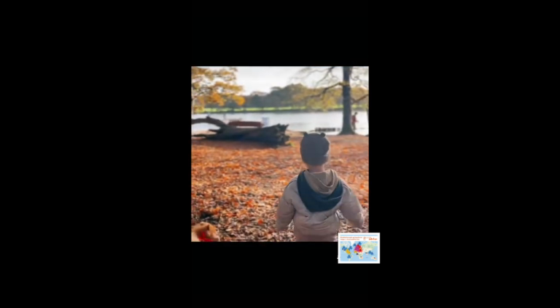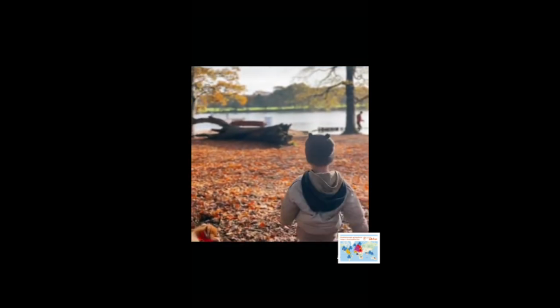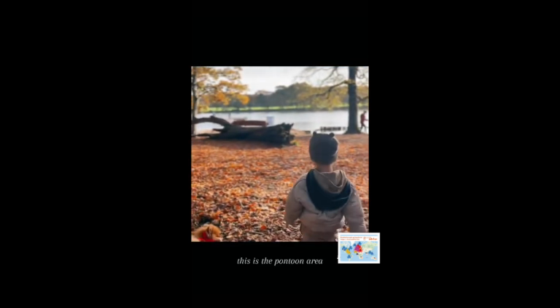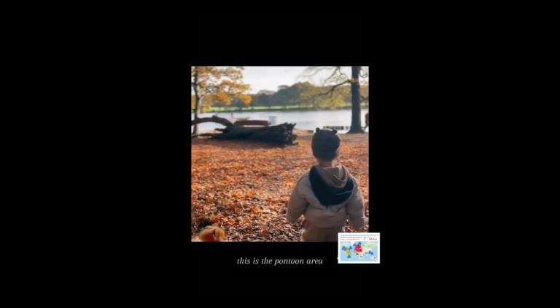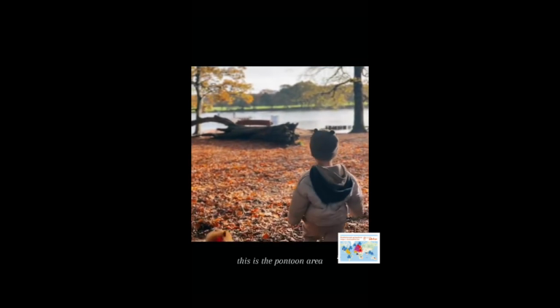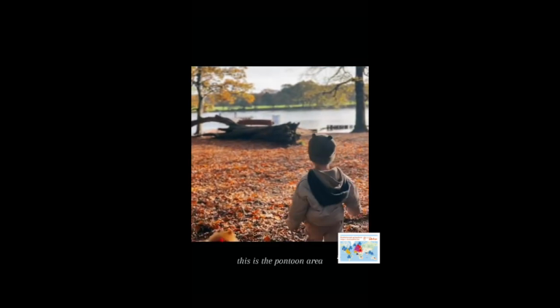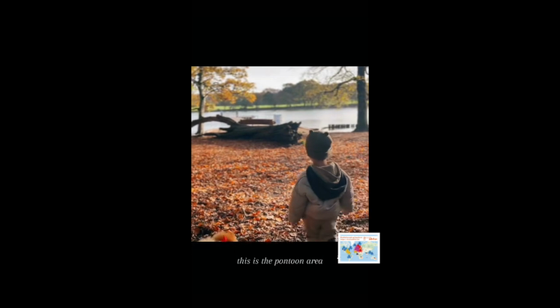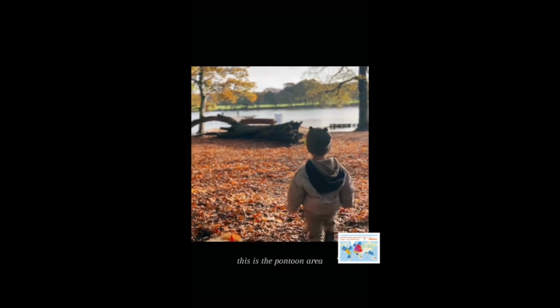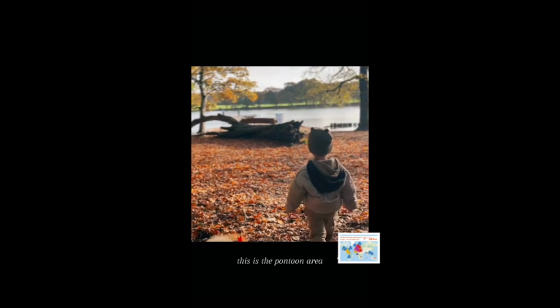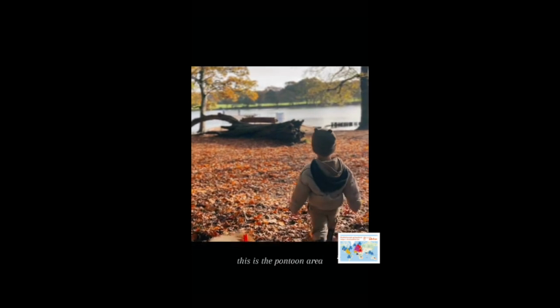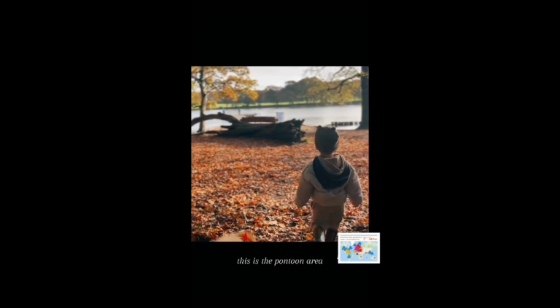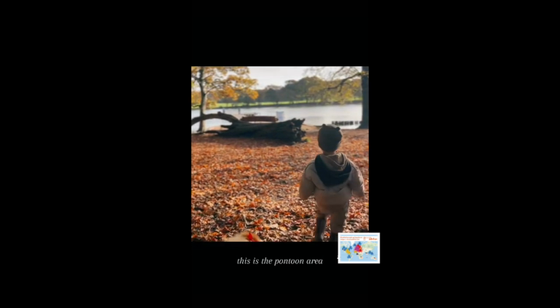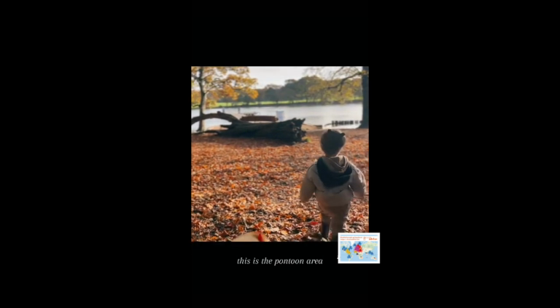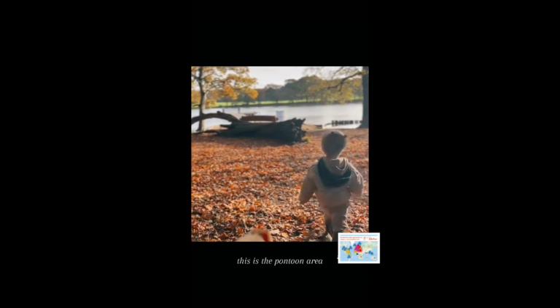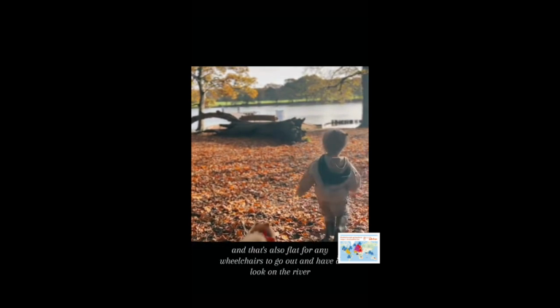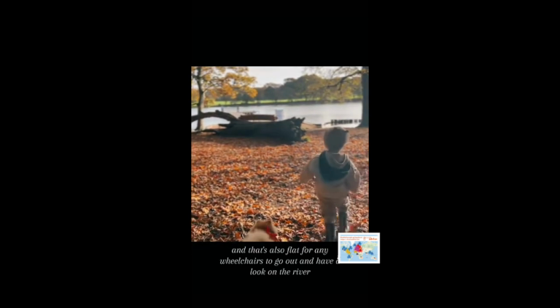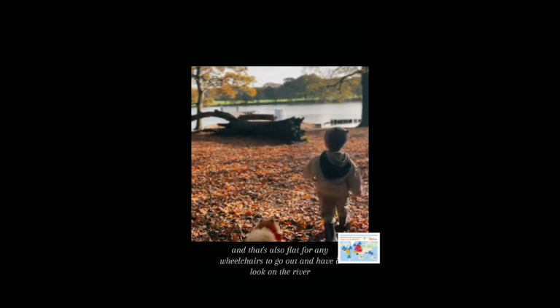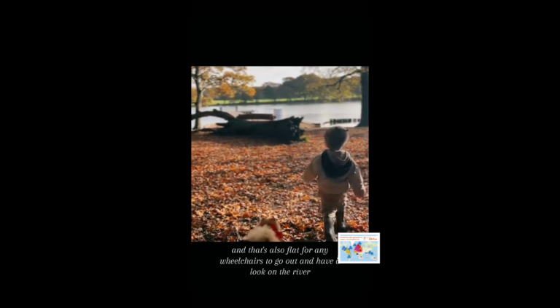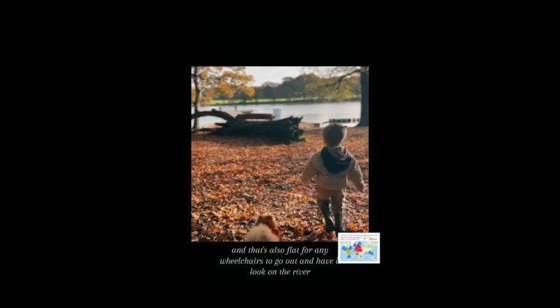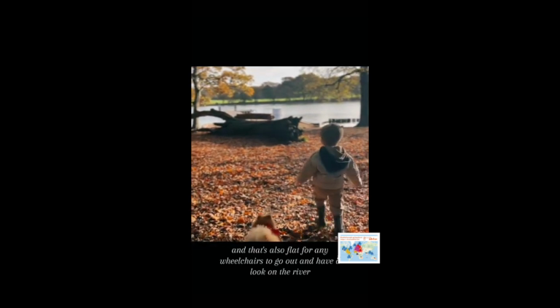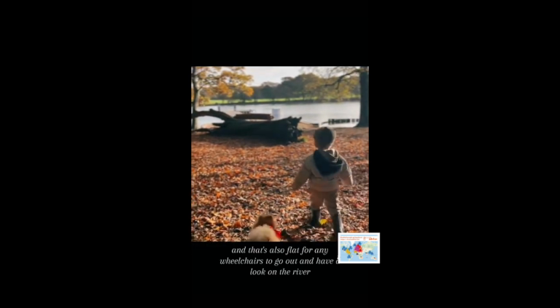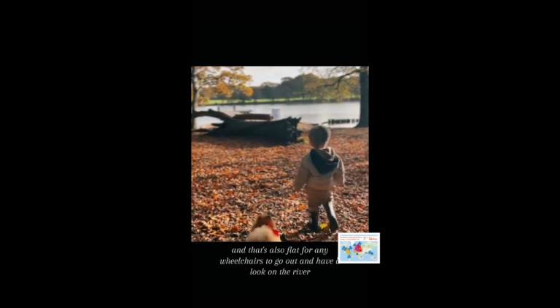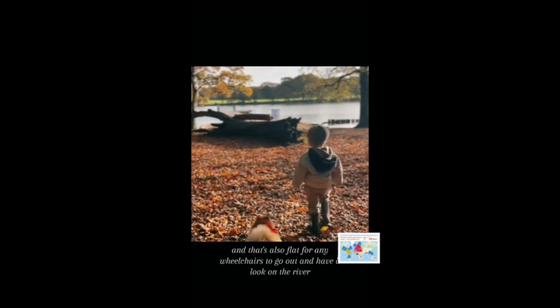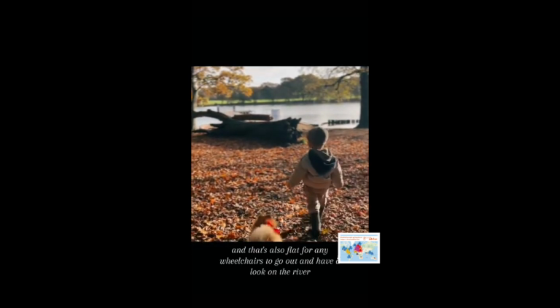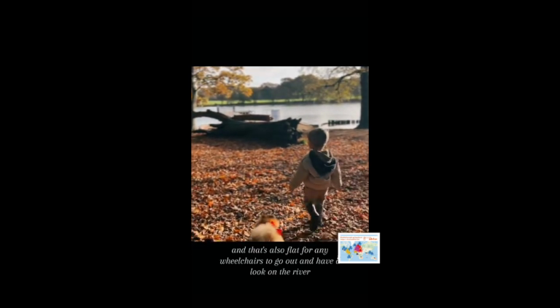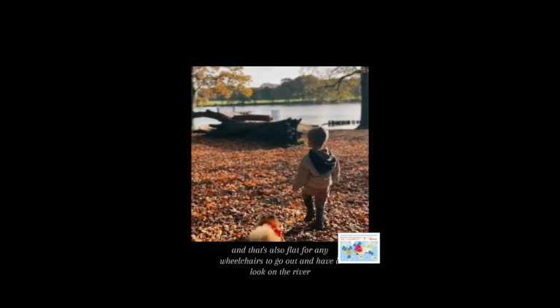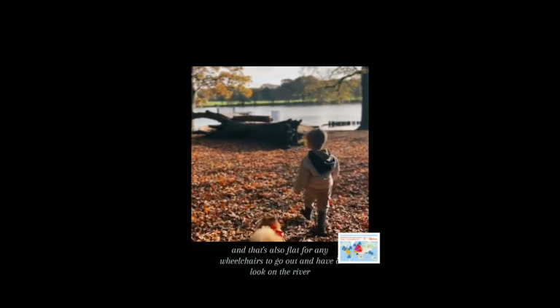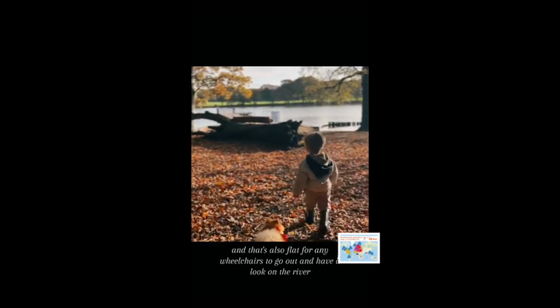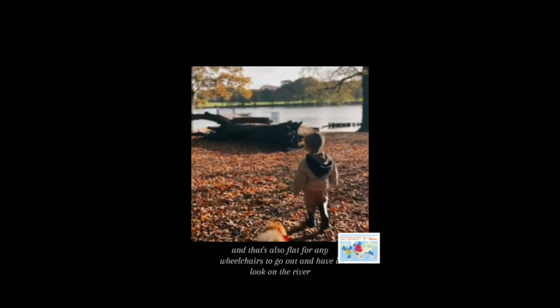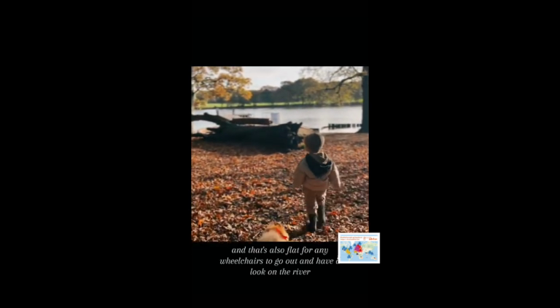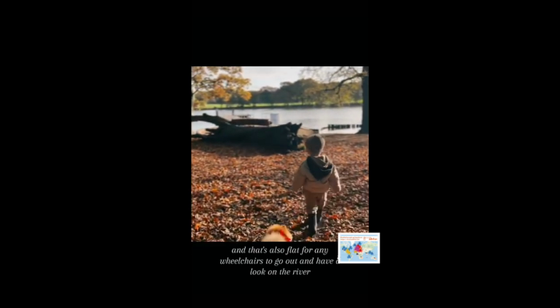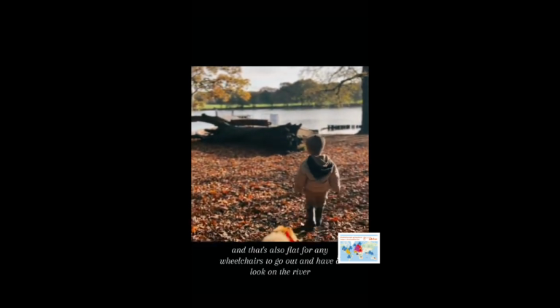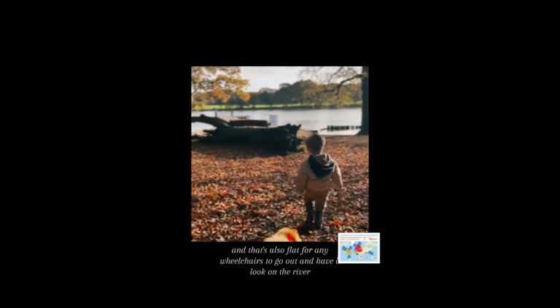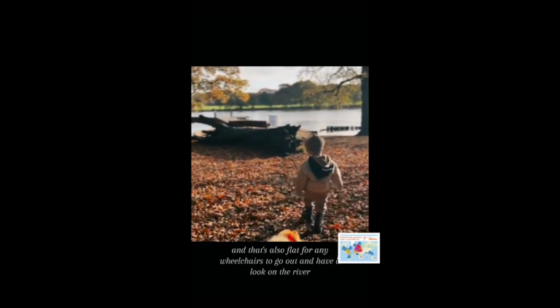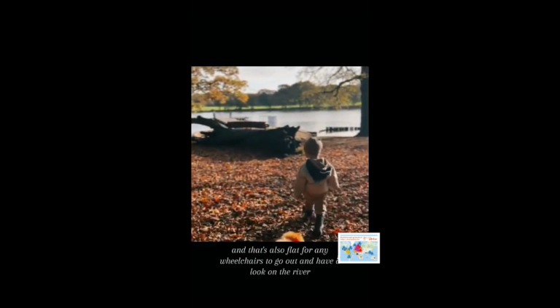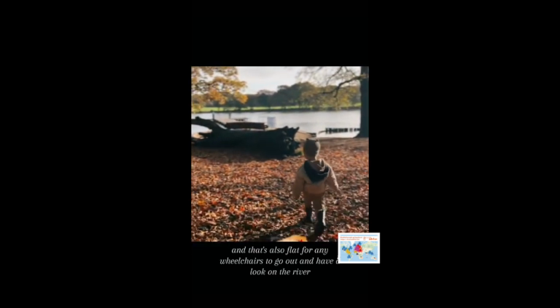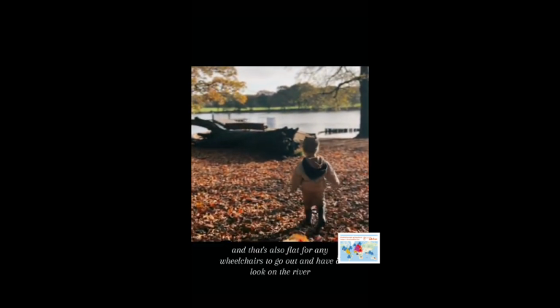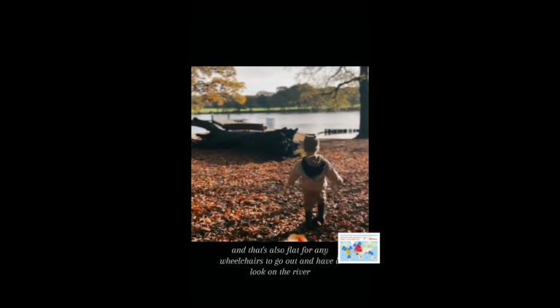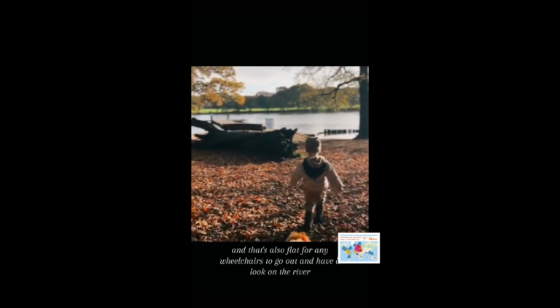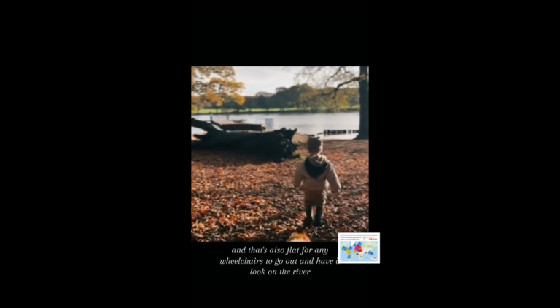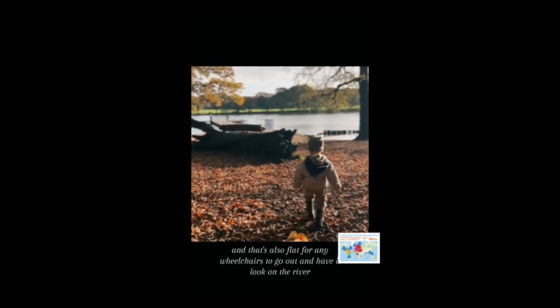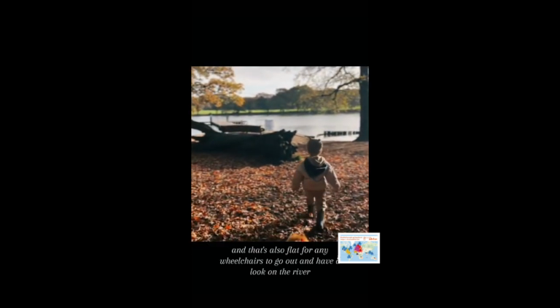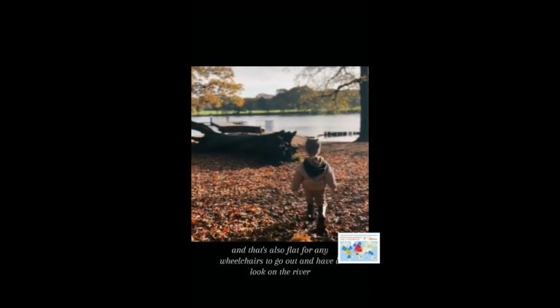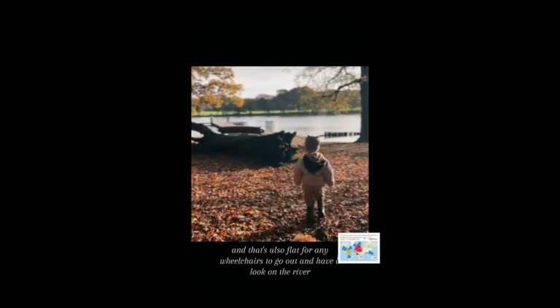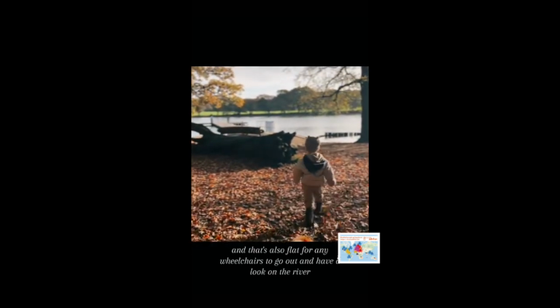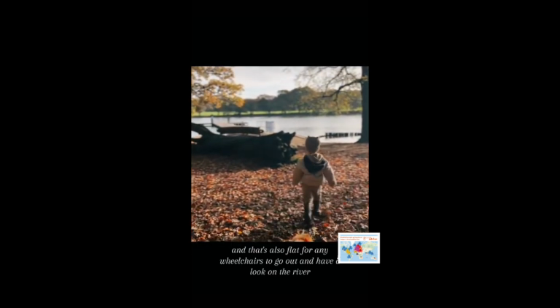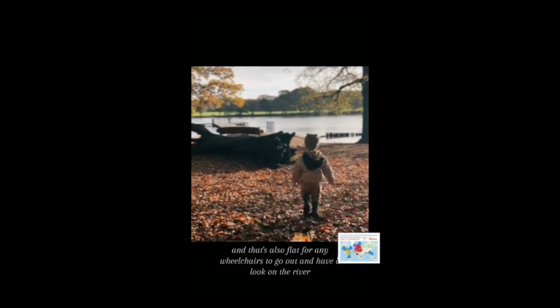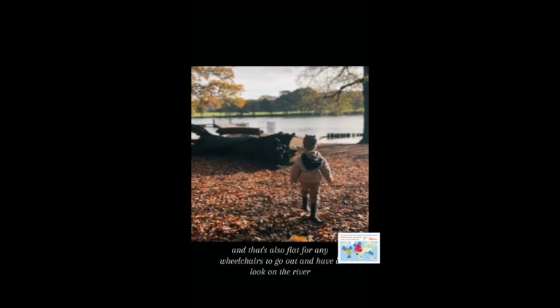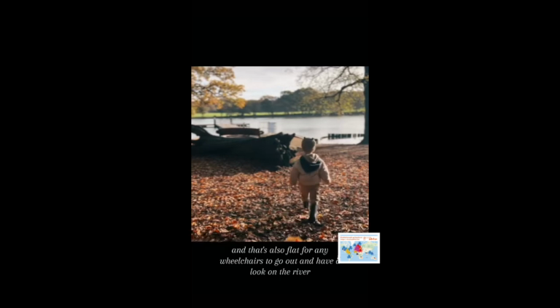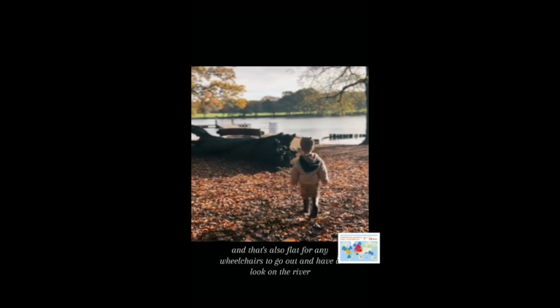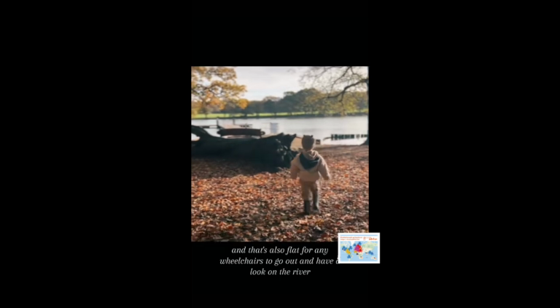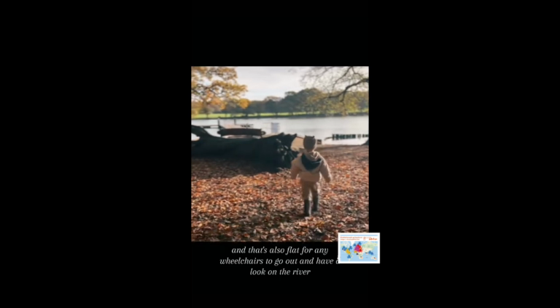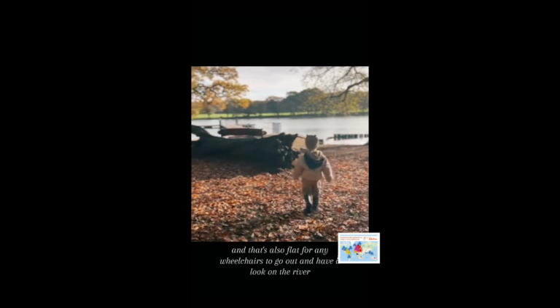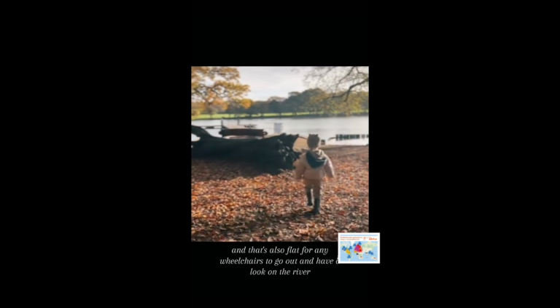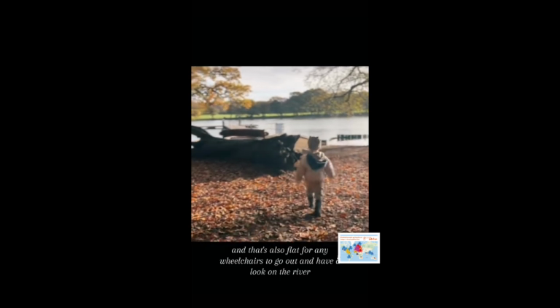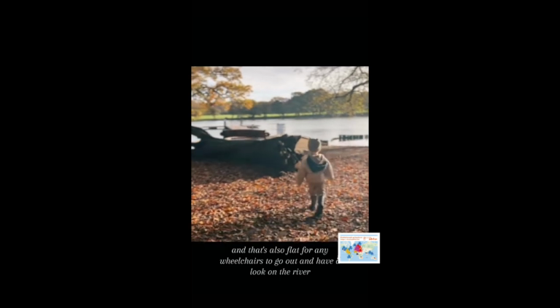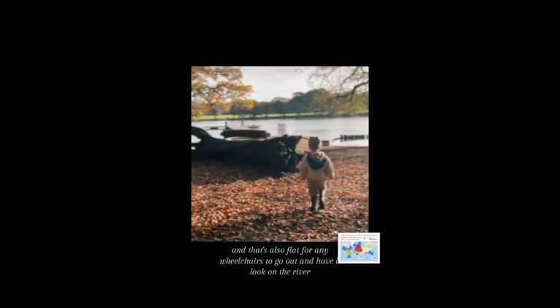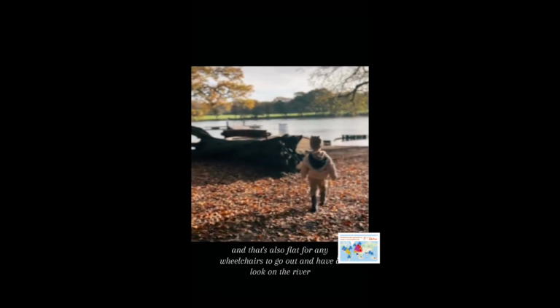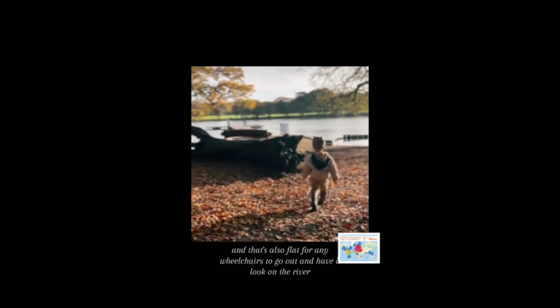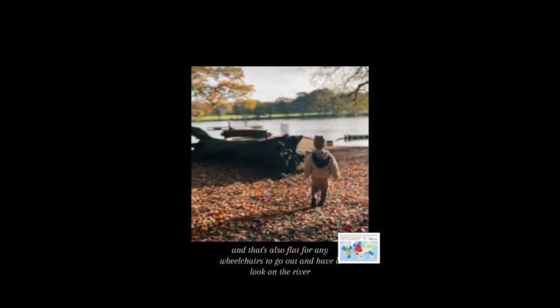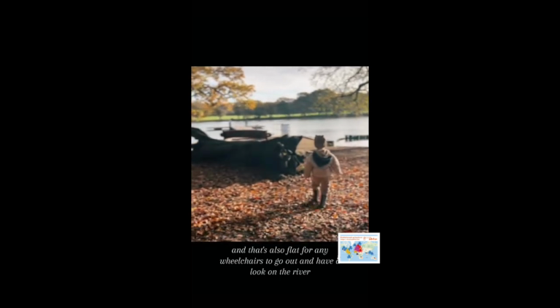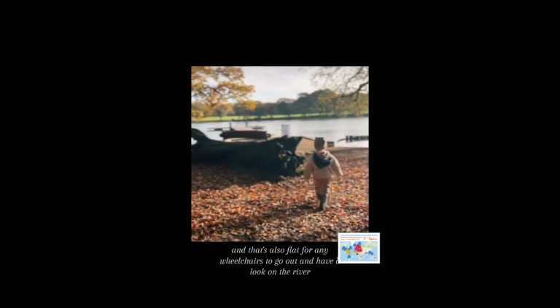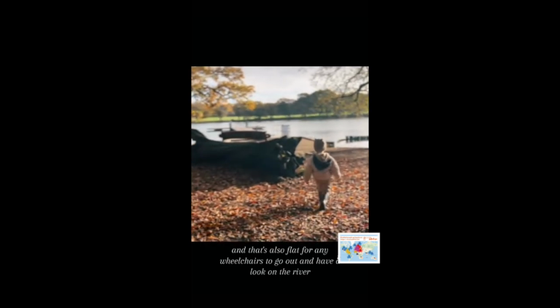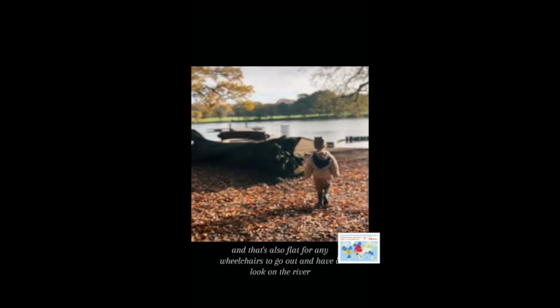This is the pontoon area, and that's also flat for any wheelchairs to go out and have a look on the river.